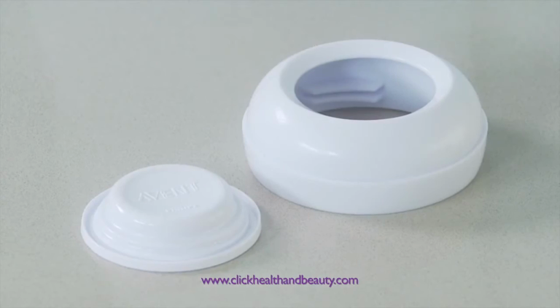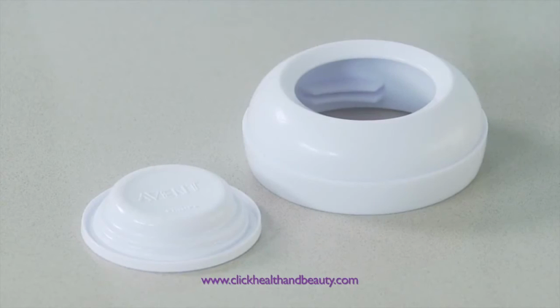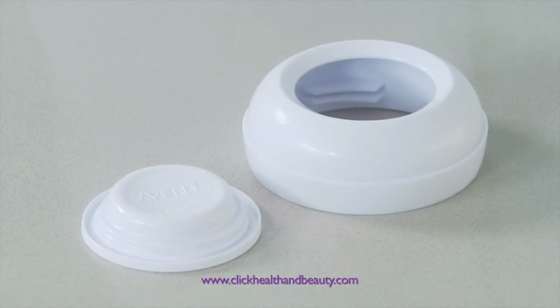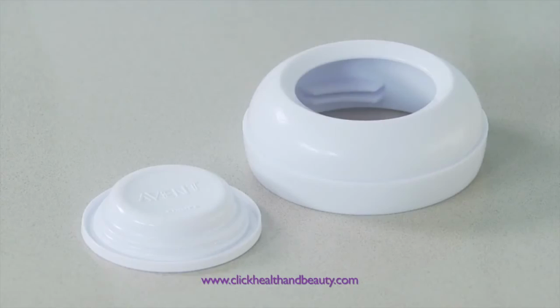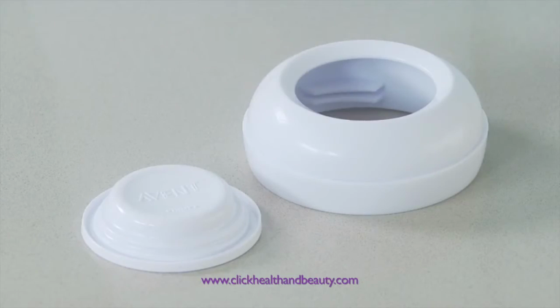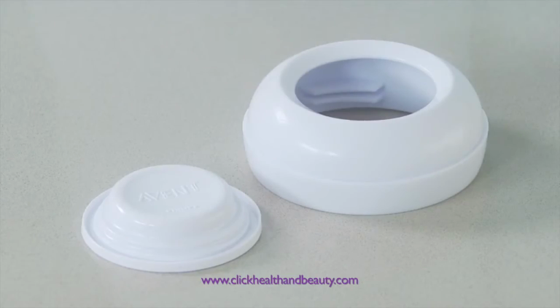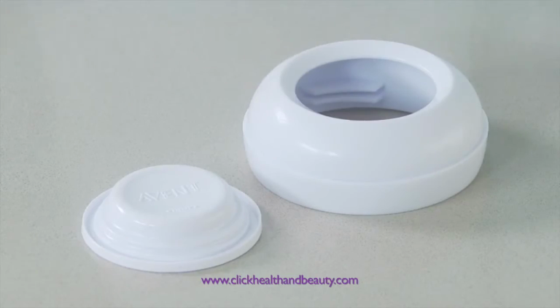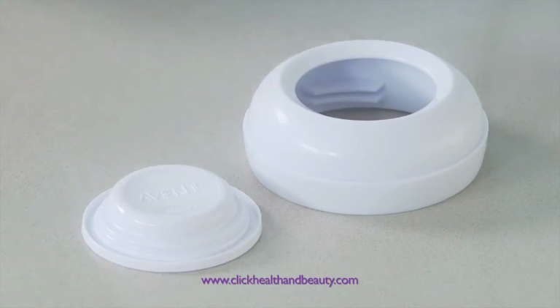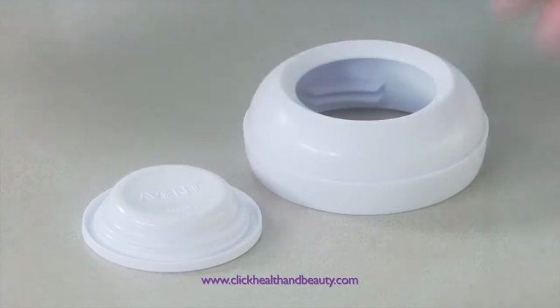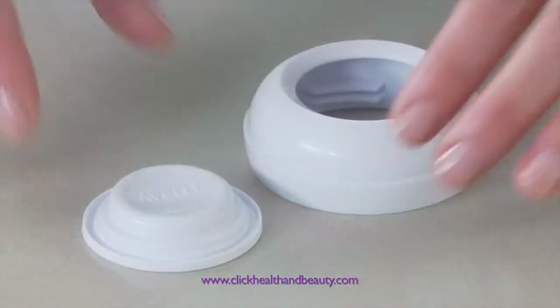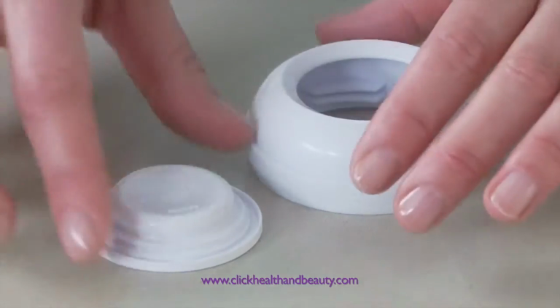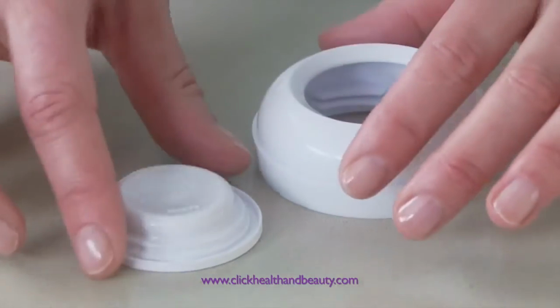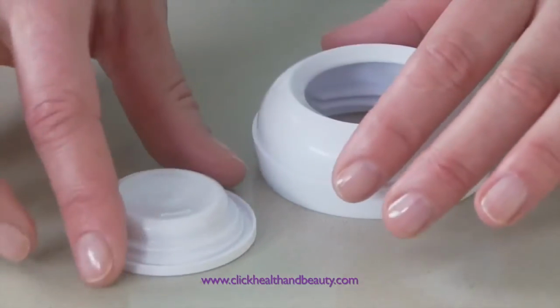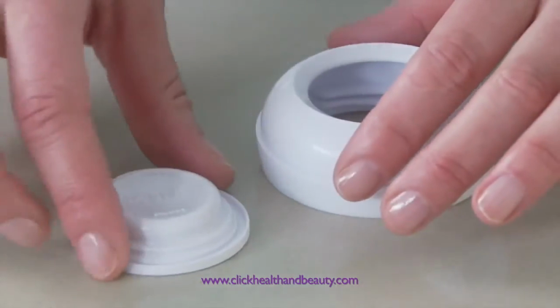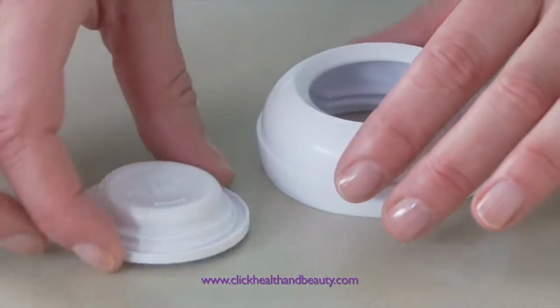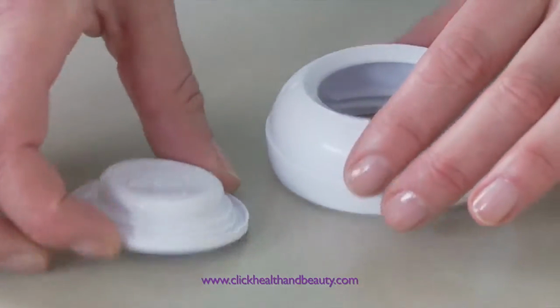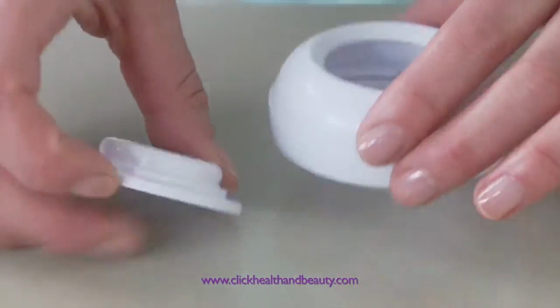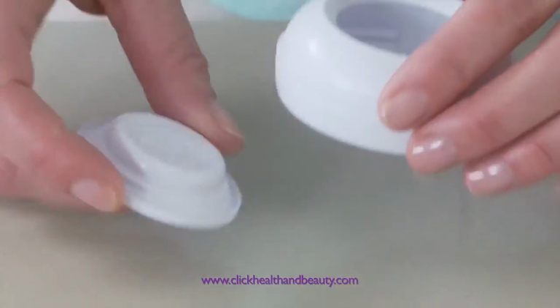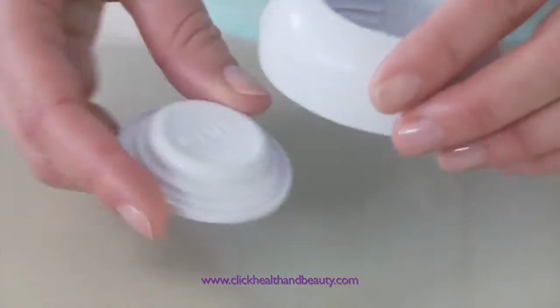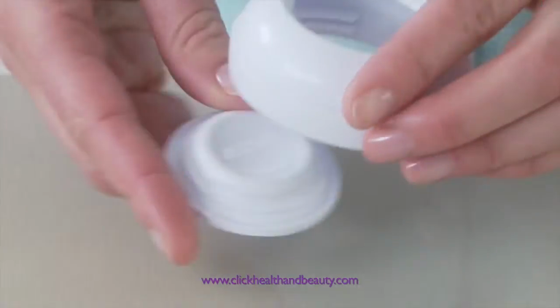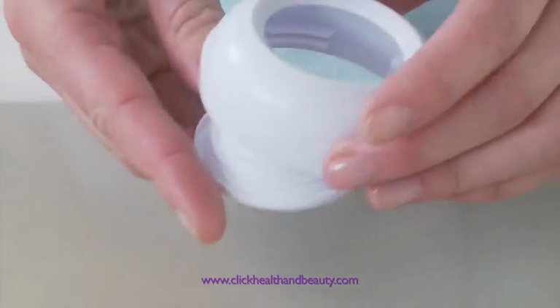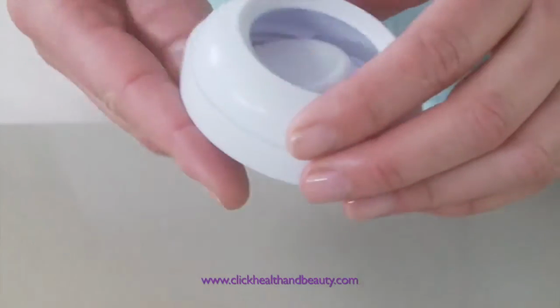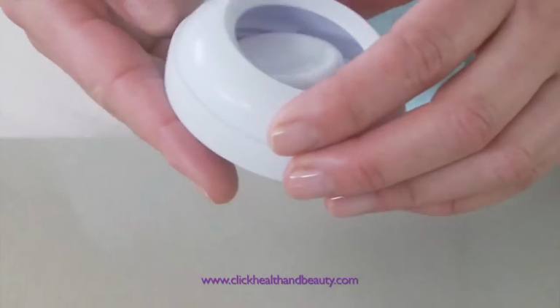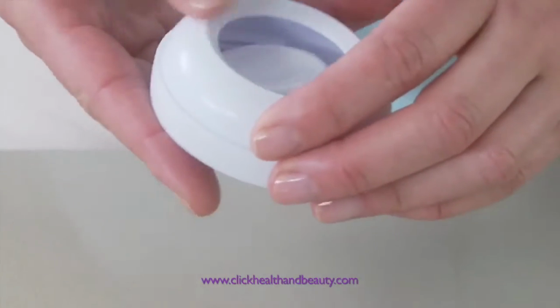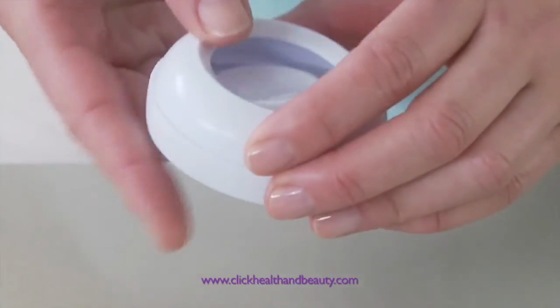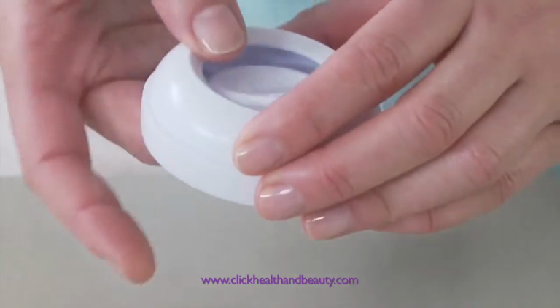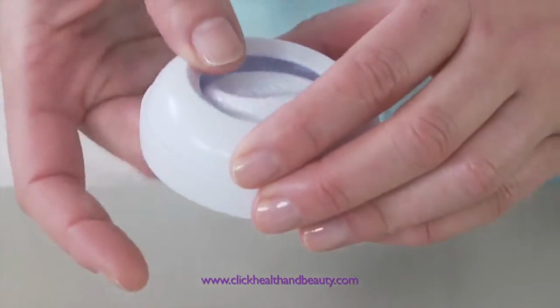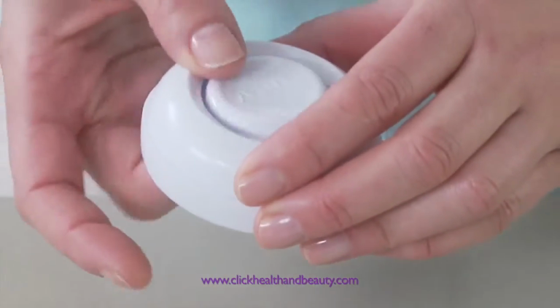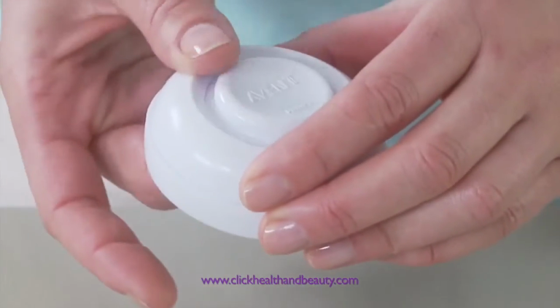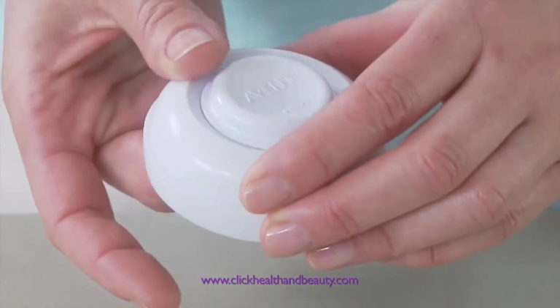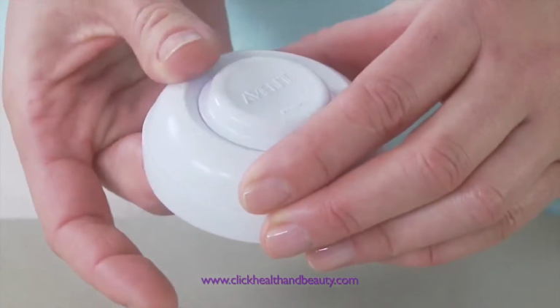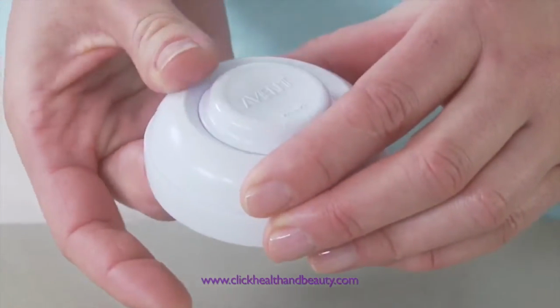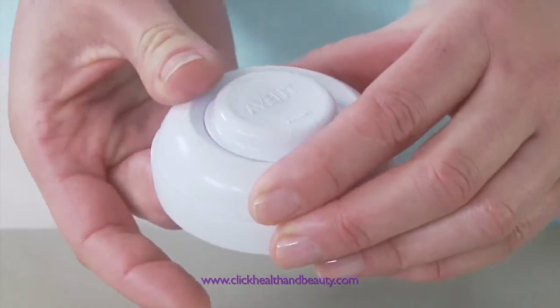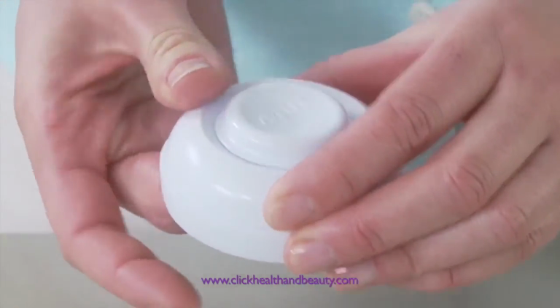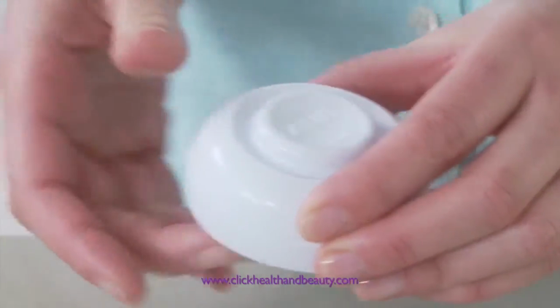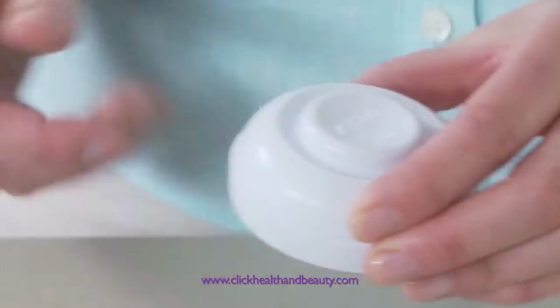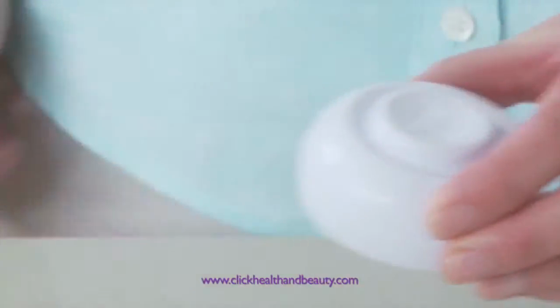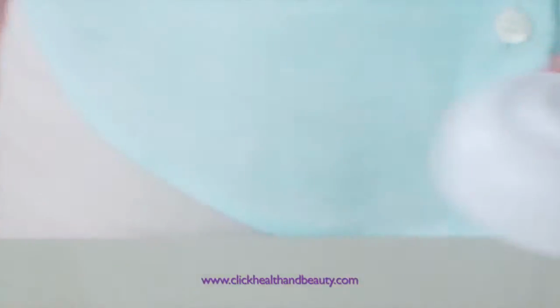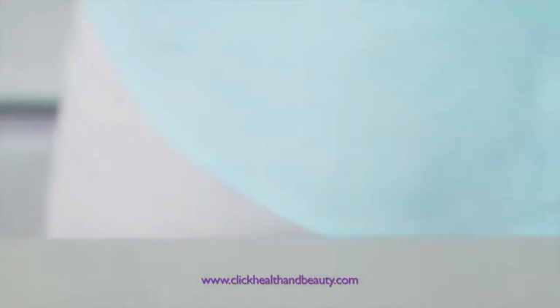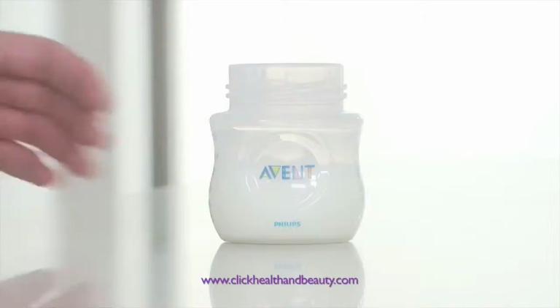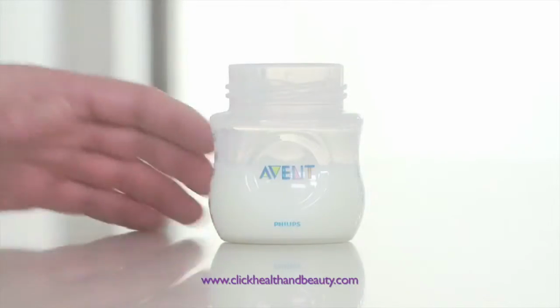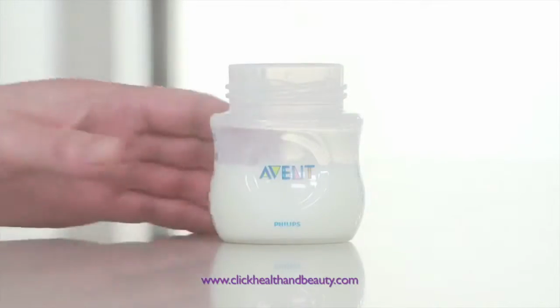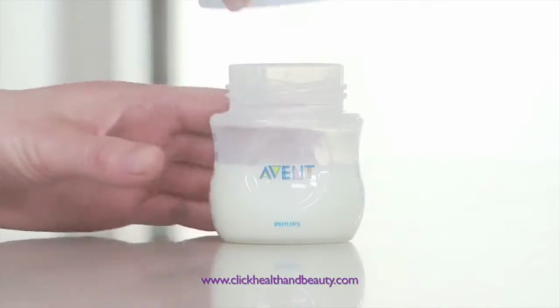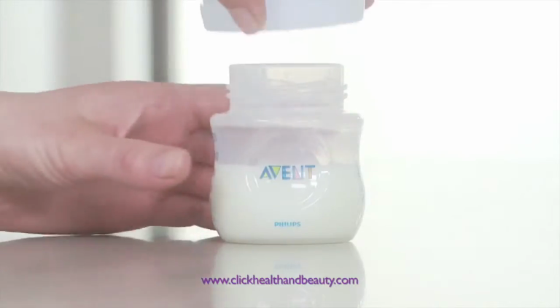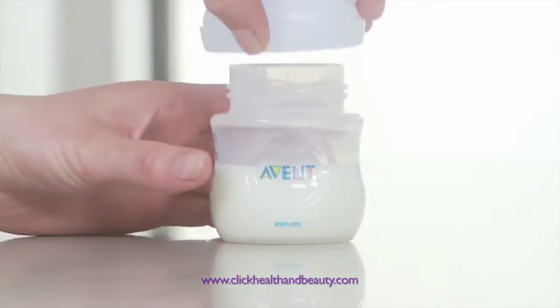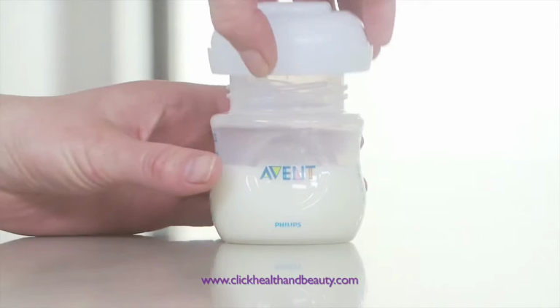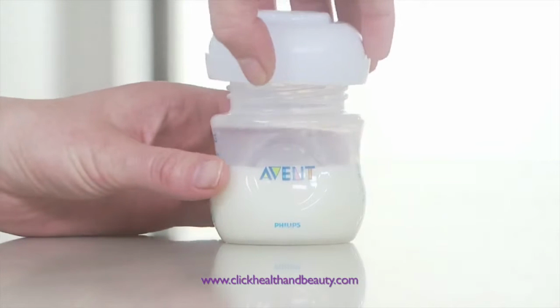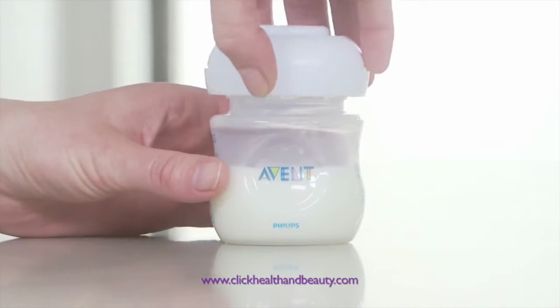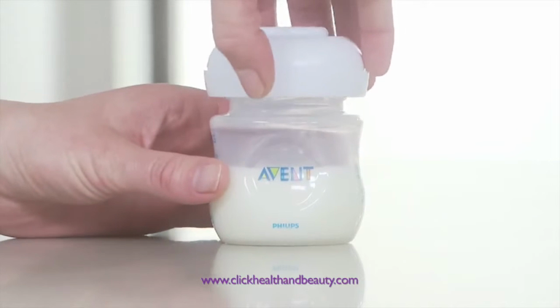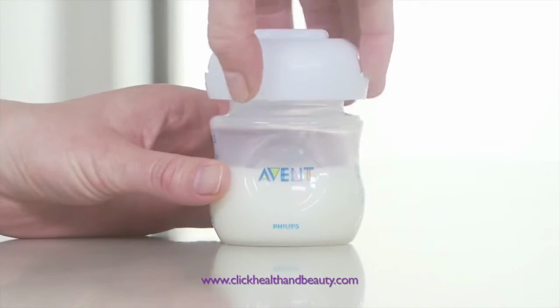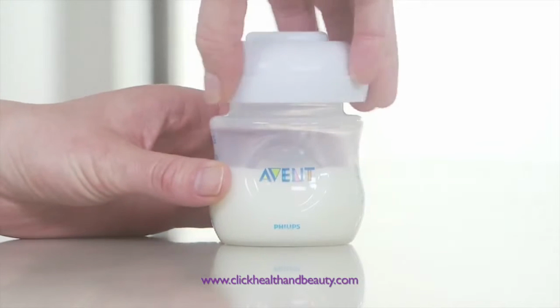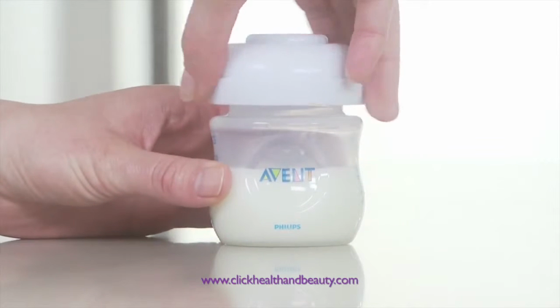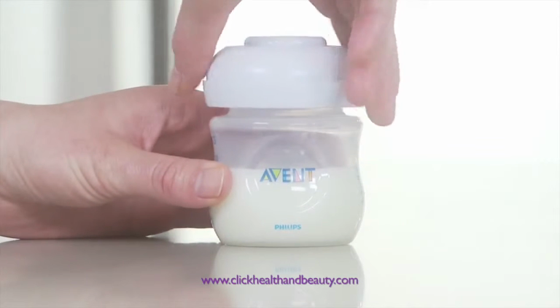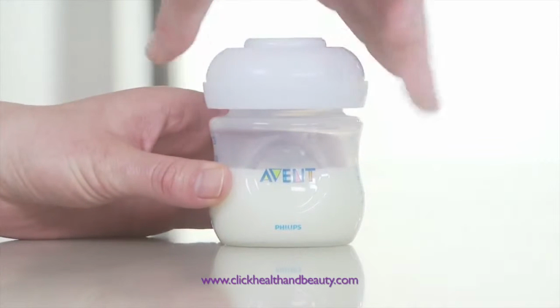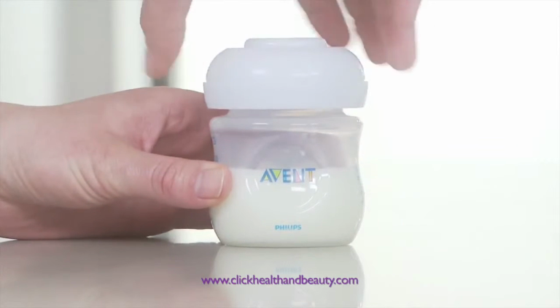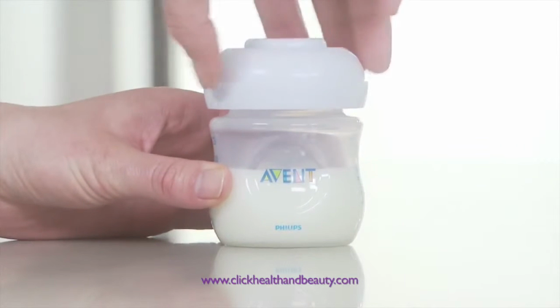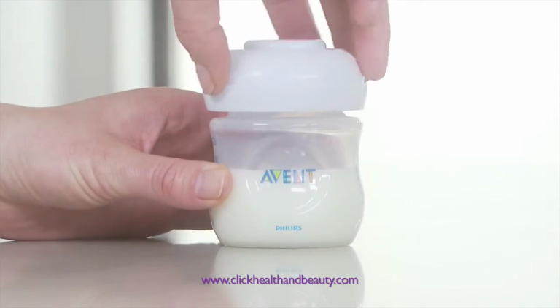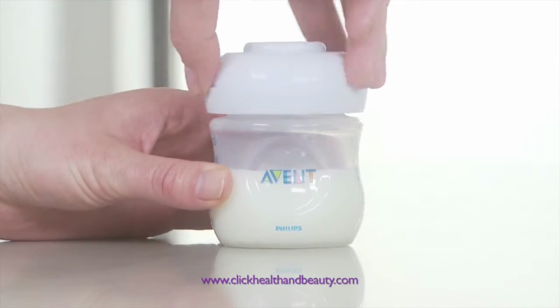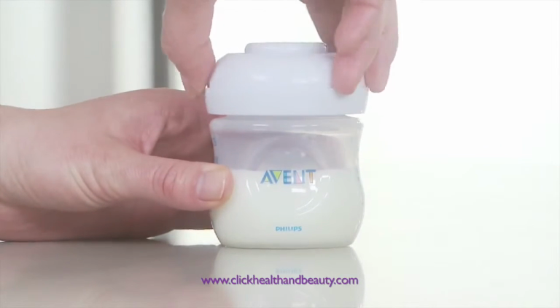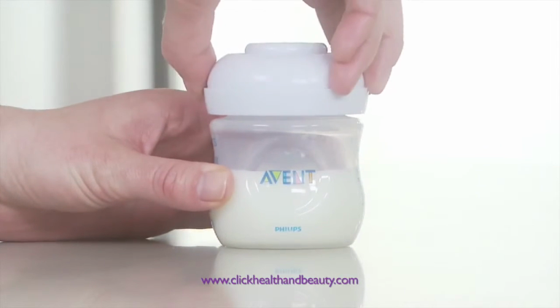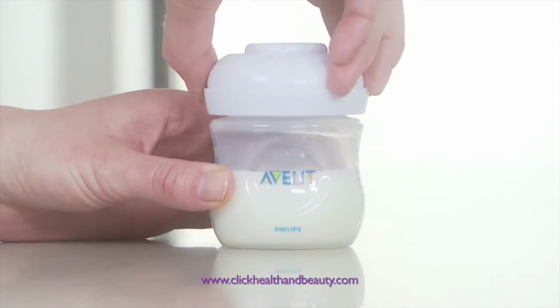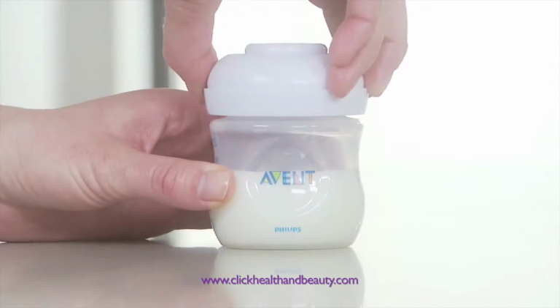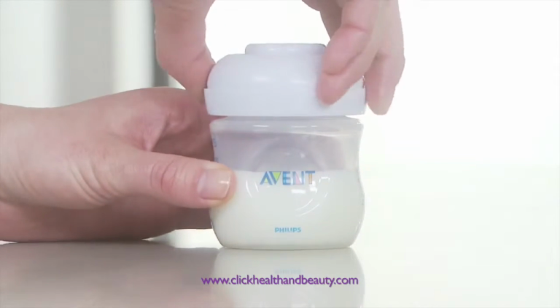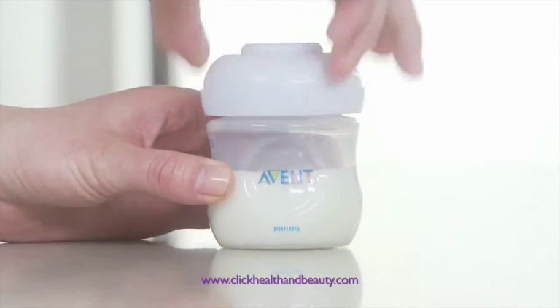Once the milk is expressed, it can be stored using the sealing disc included to simply convert the bottle into a storage container.